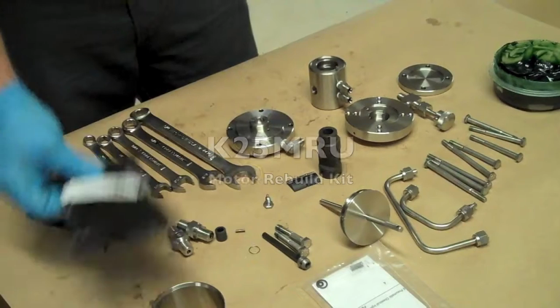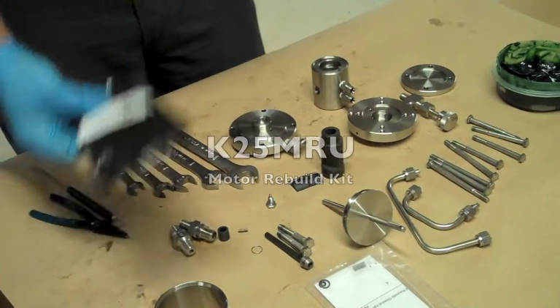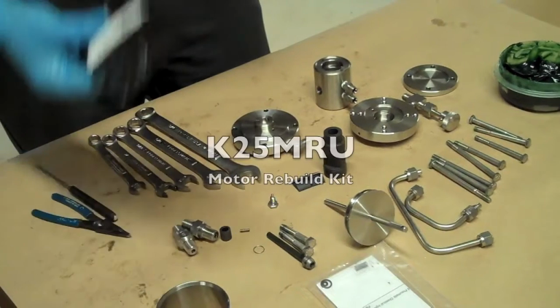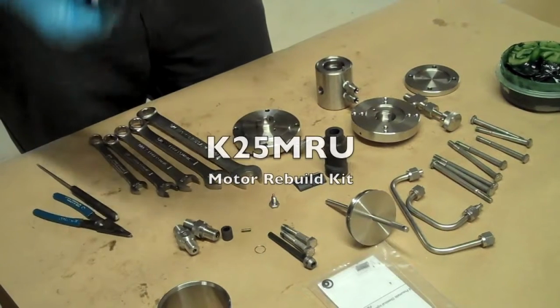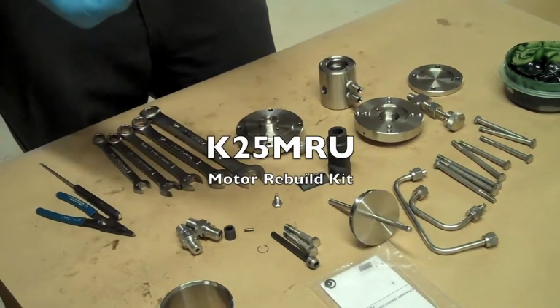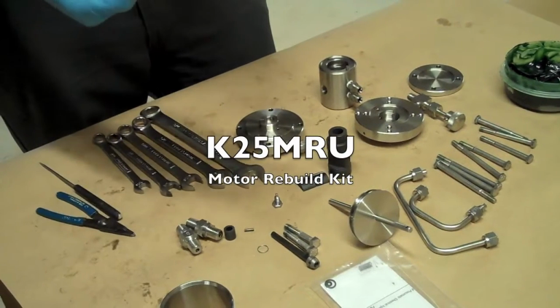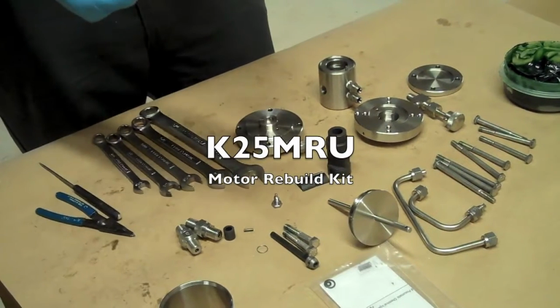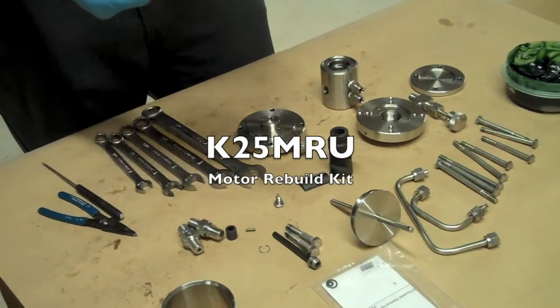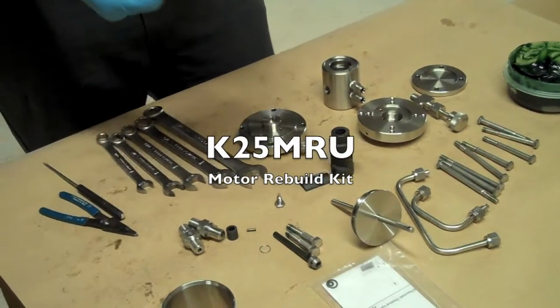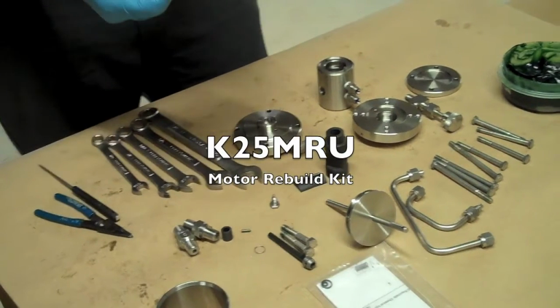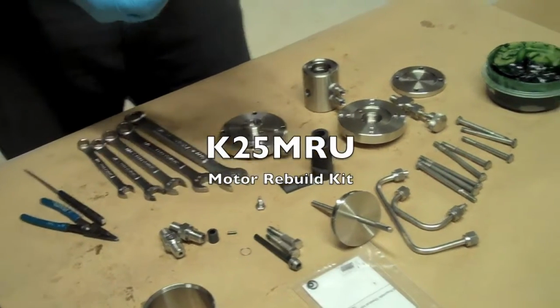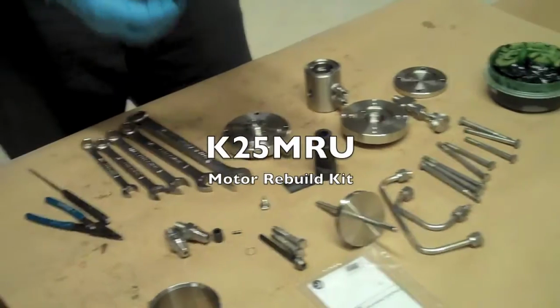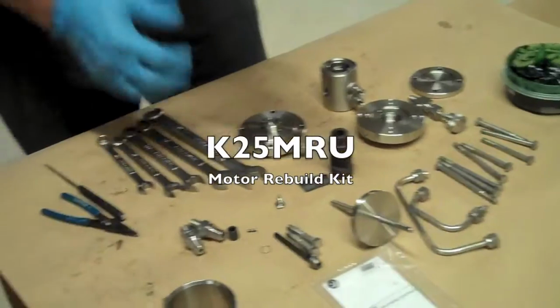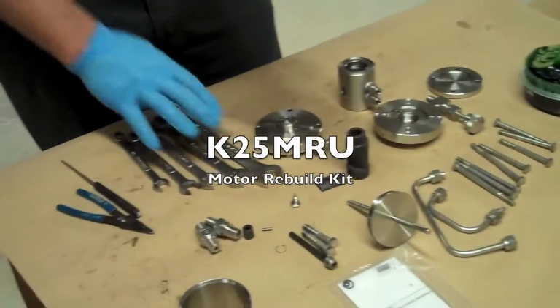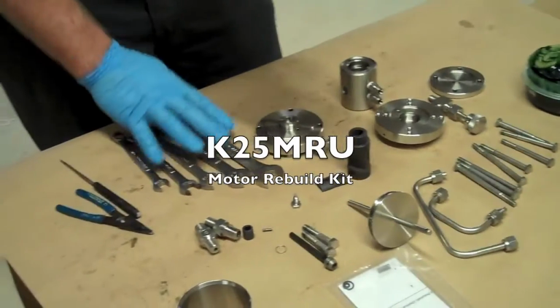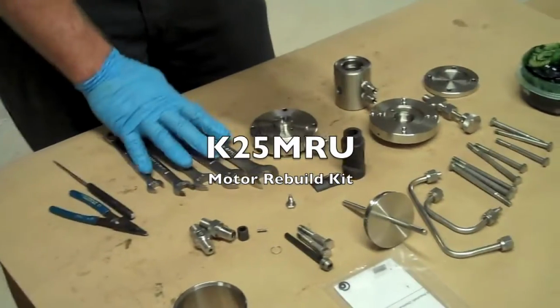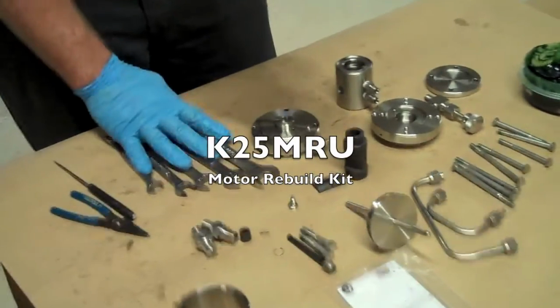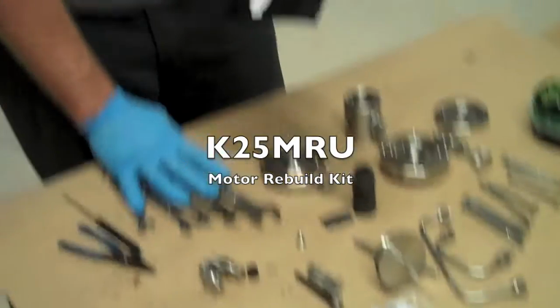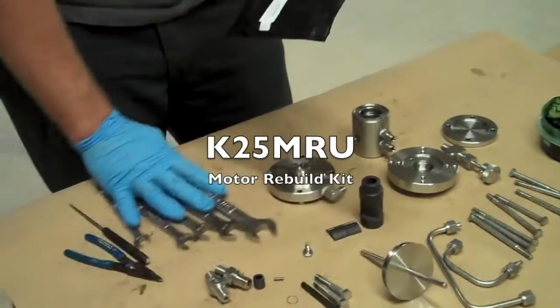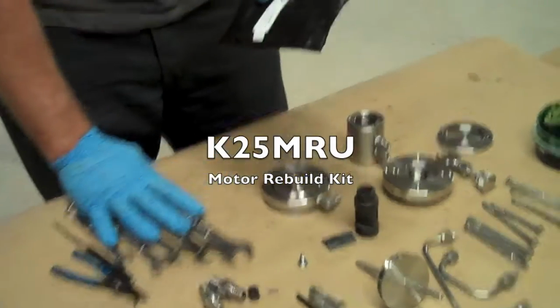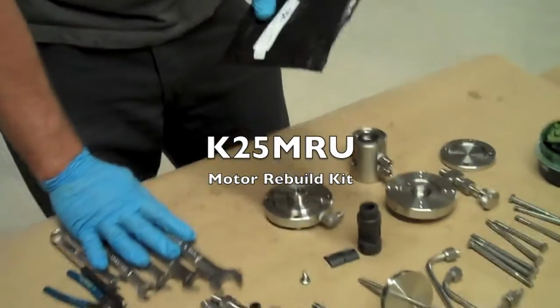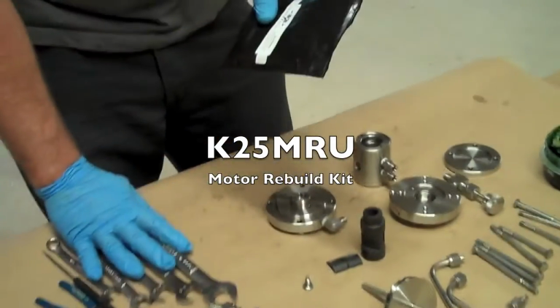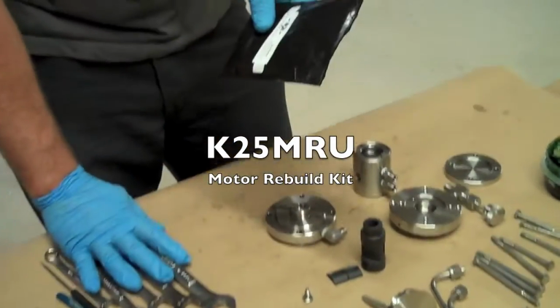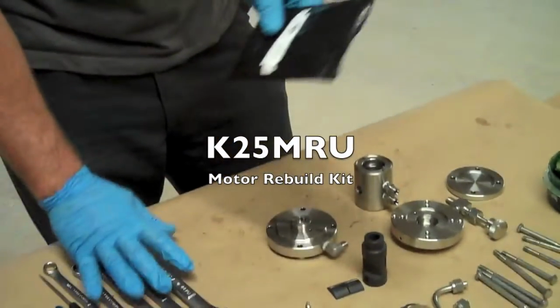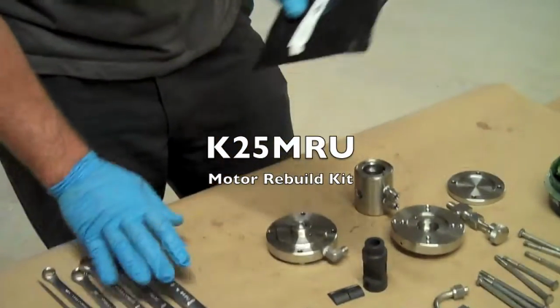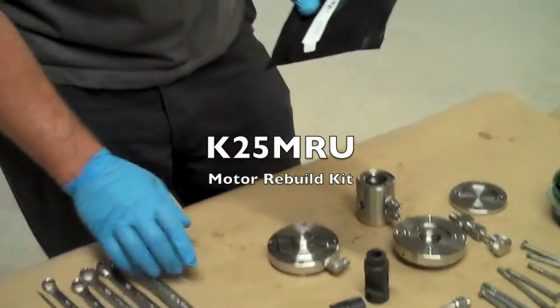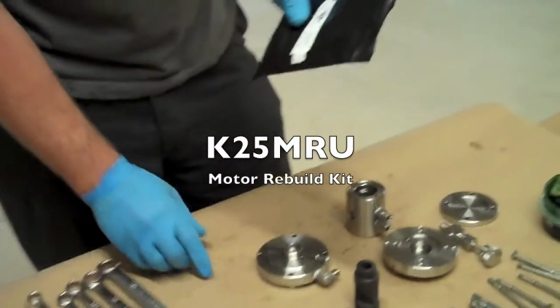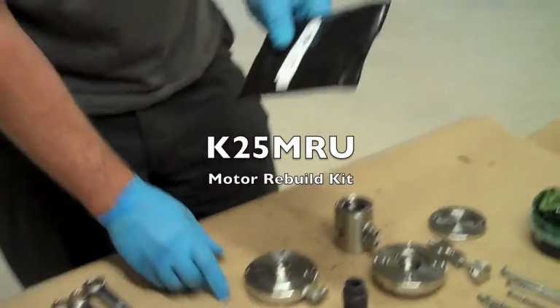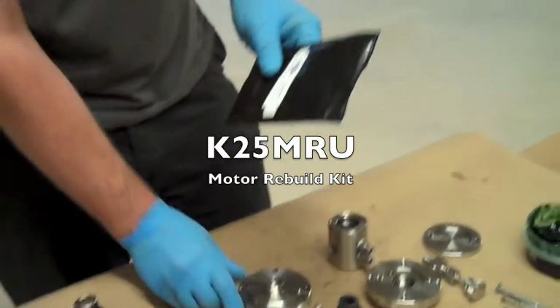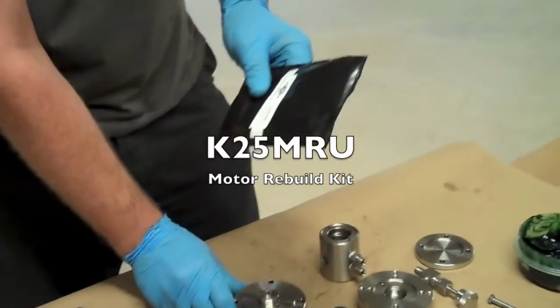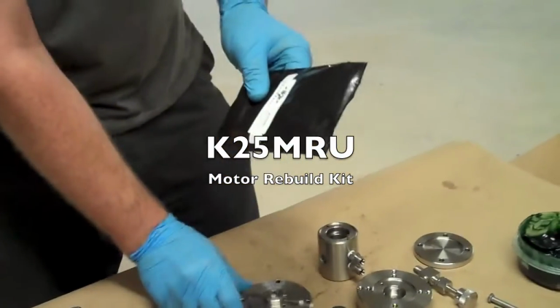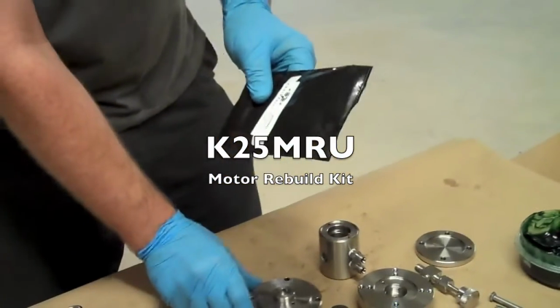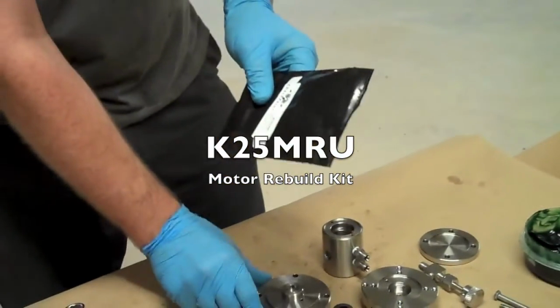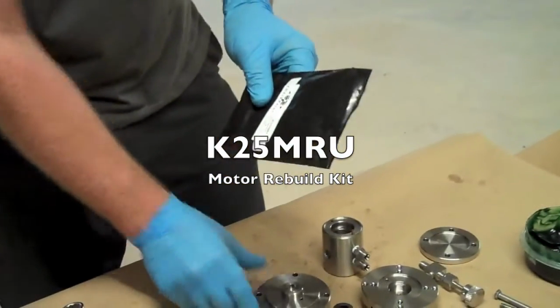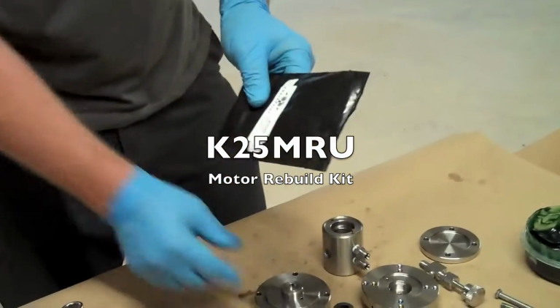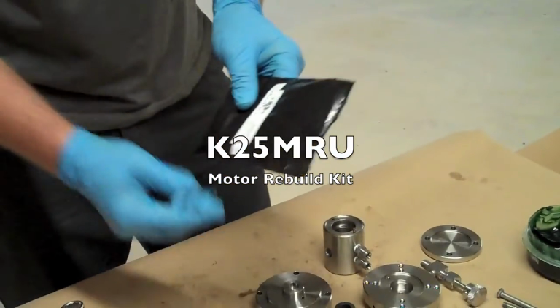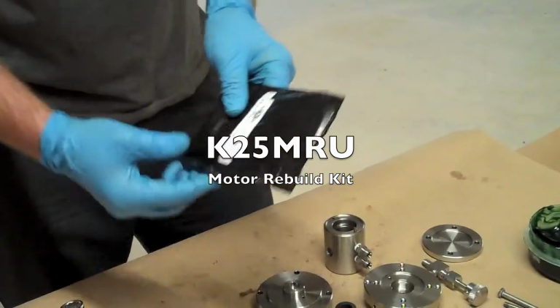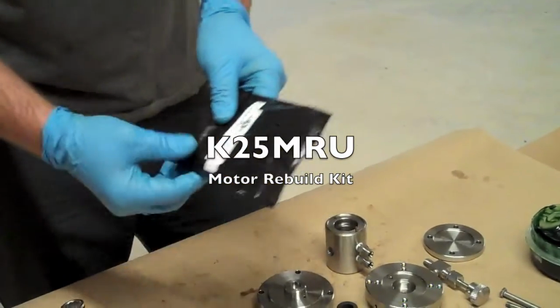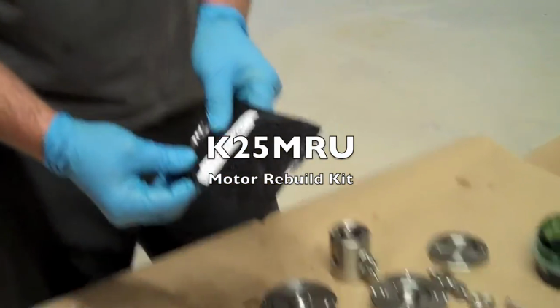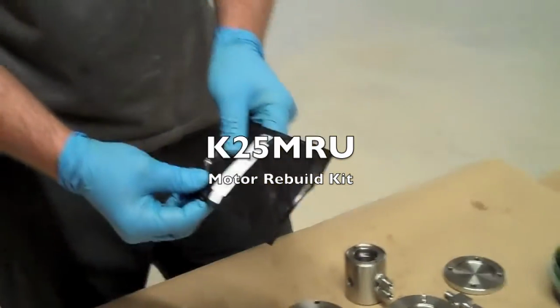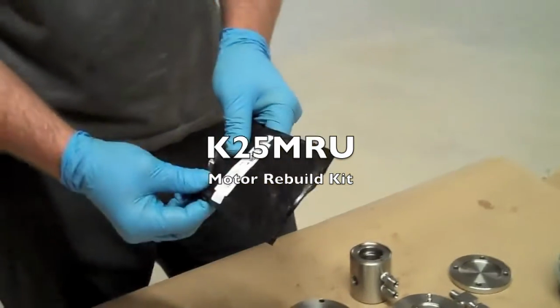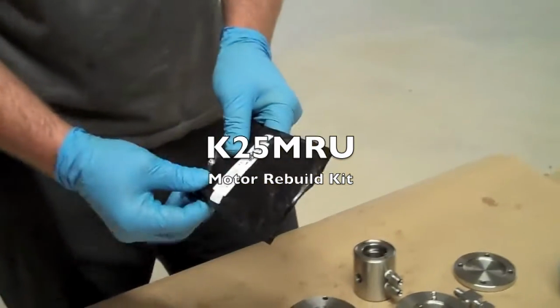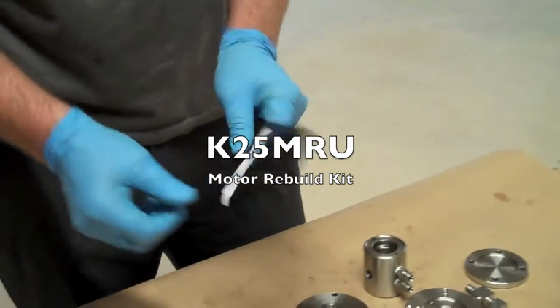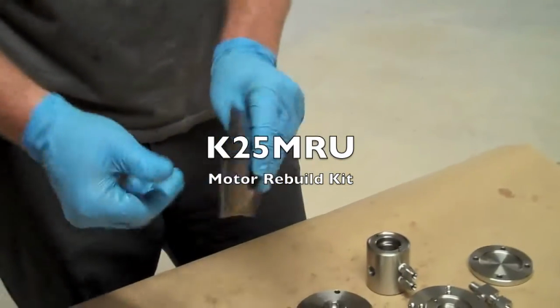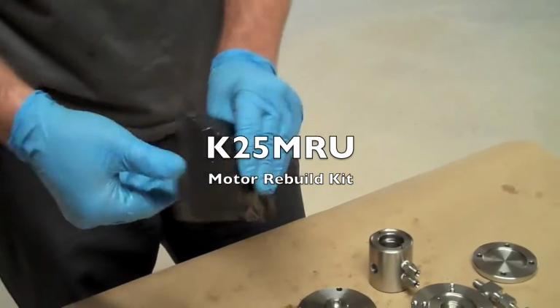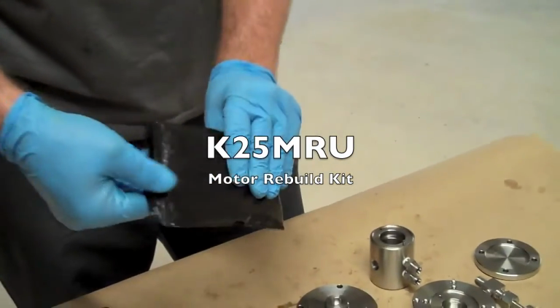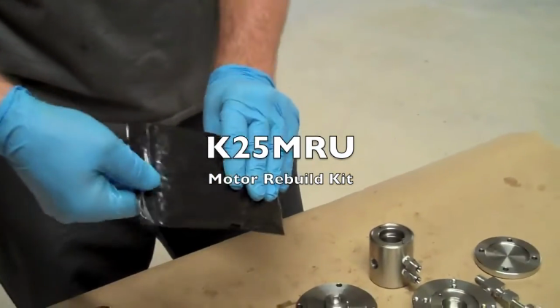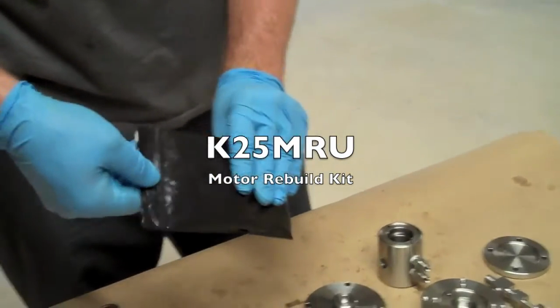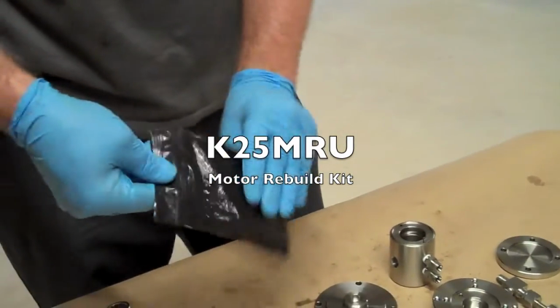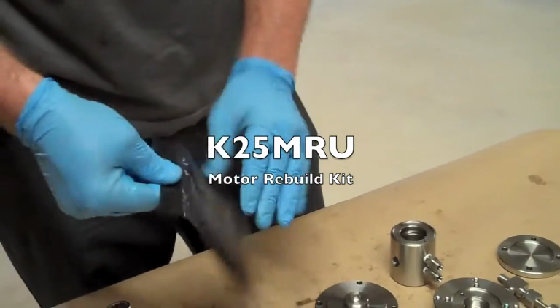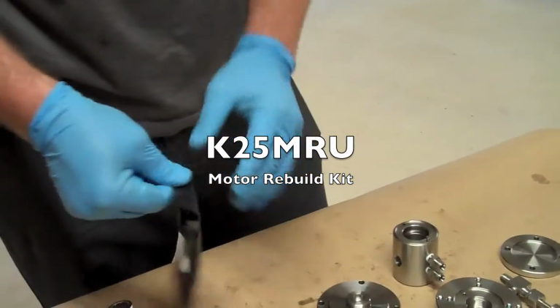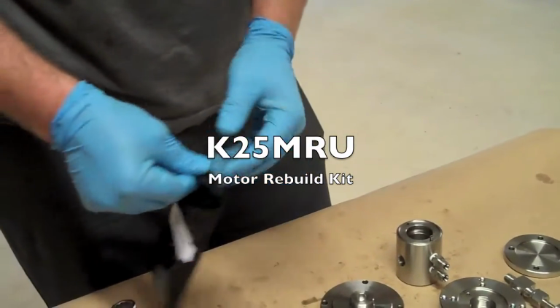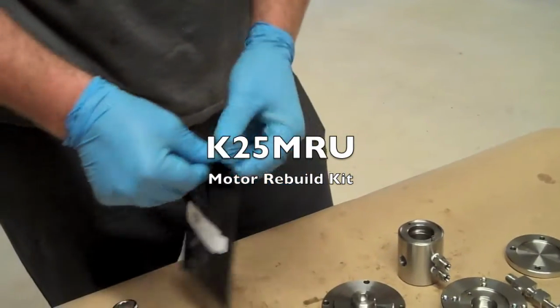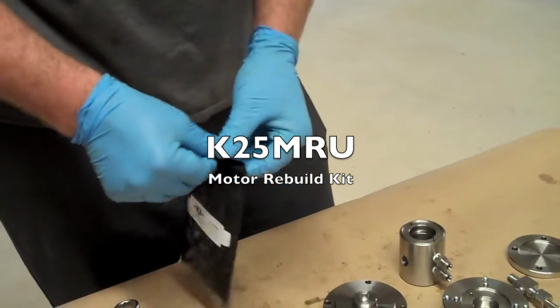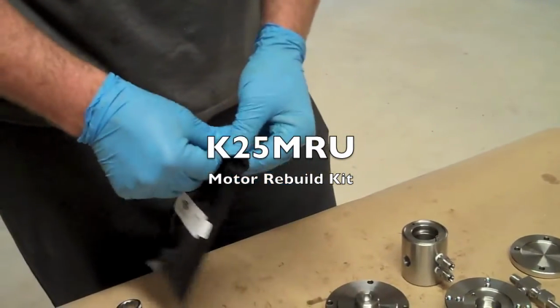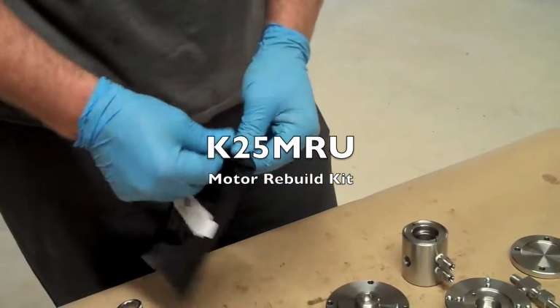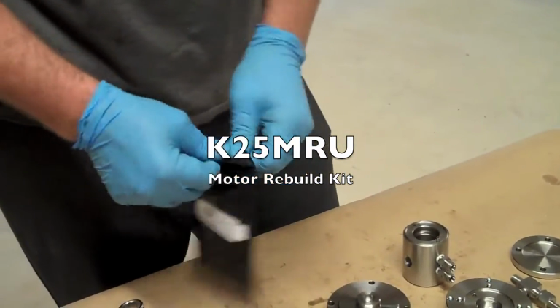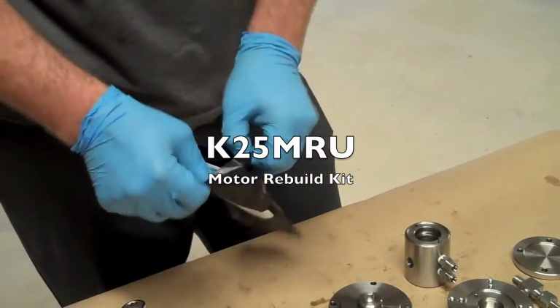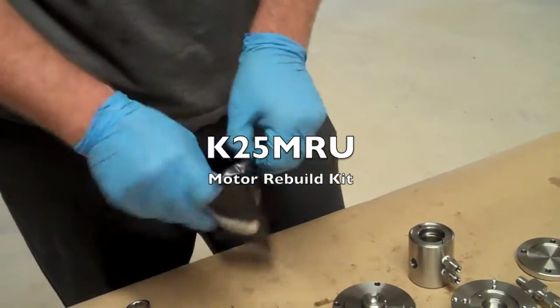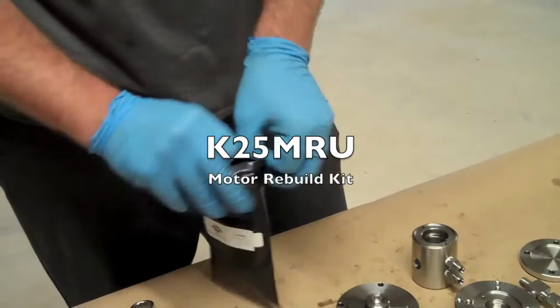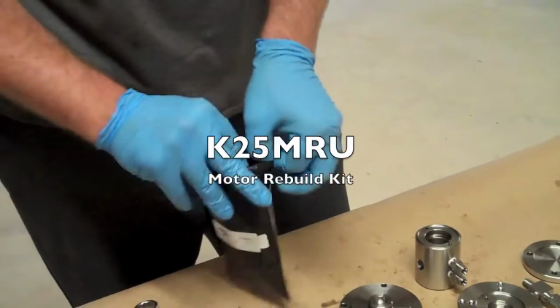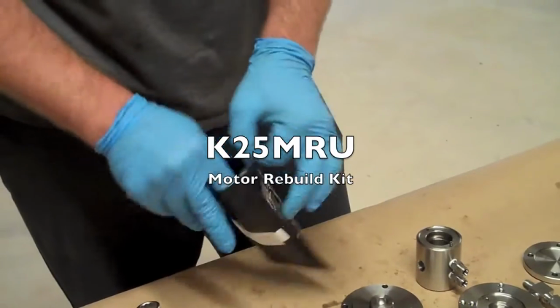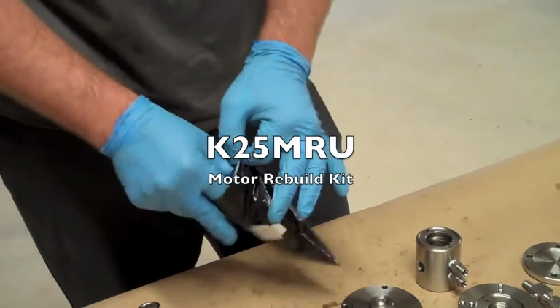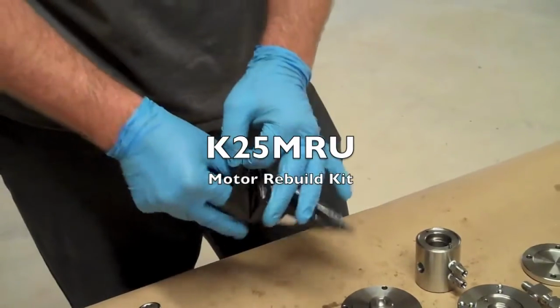To rebuild your Checkpoint 1250 pump, we sell a kit with all the seals you'd need in it.